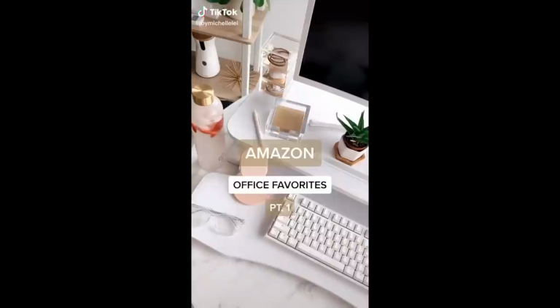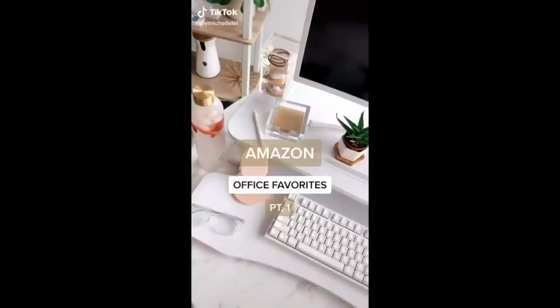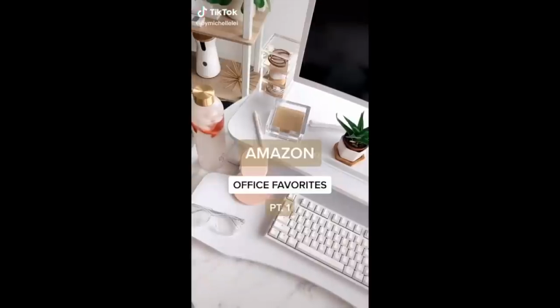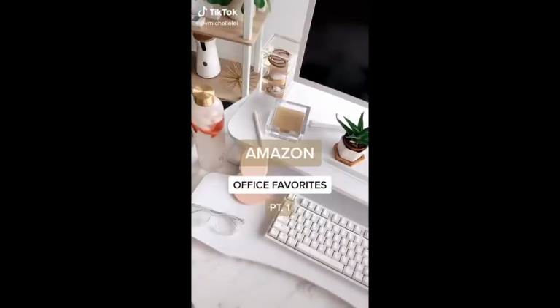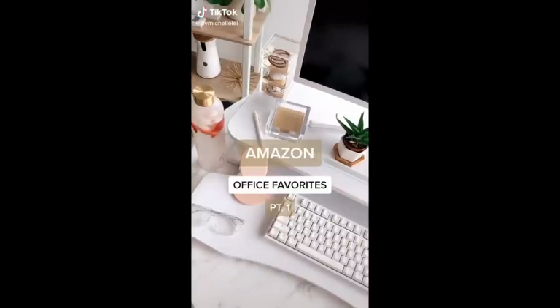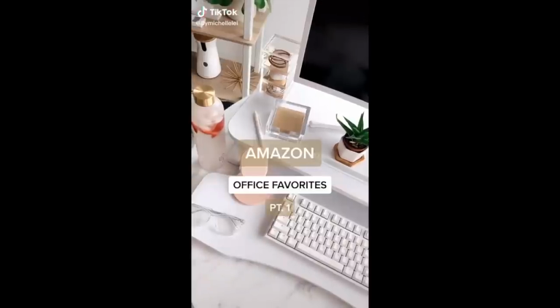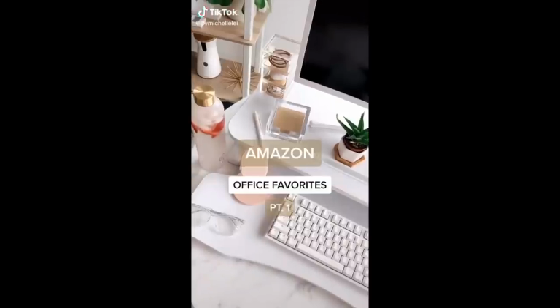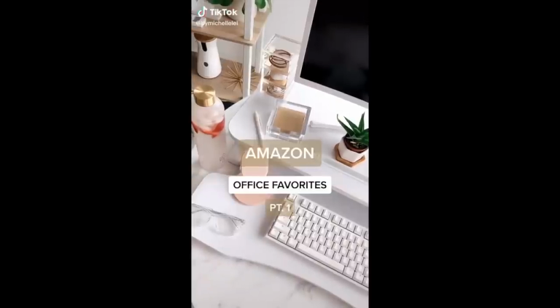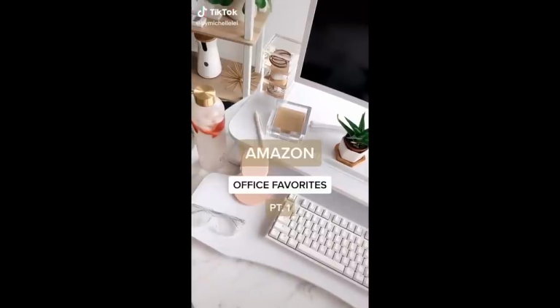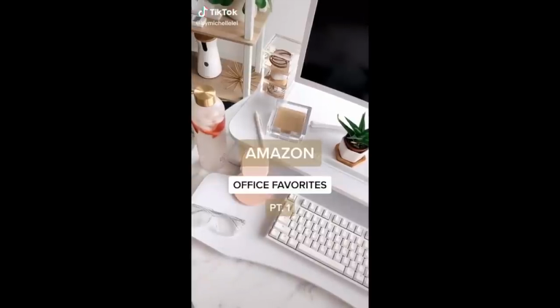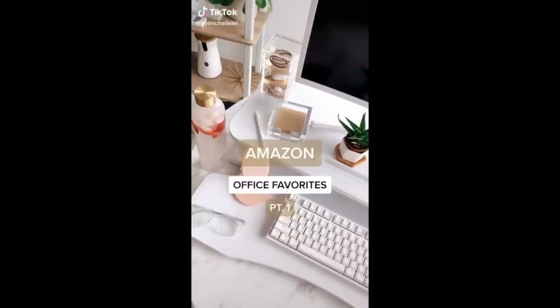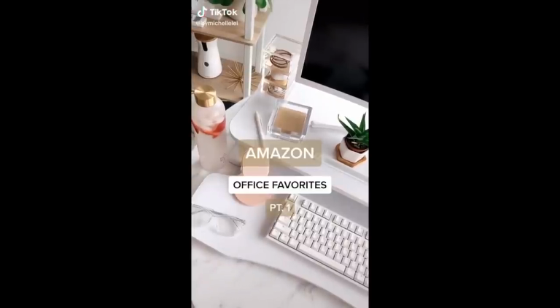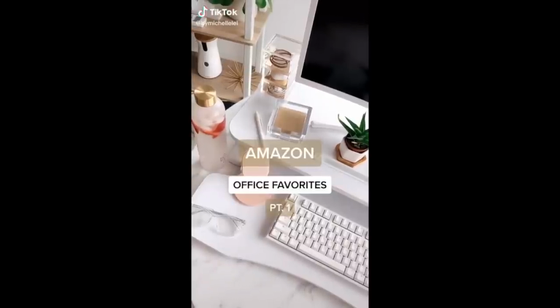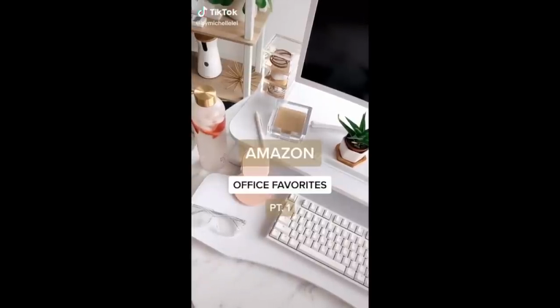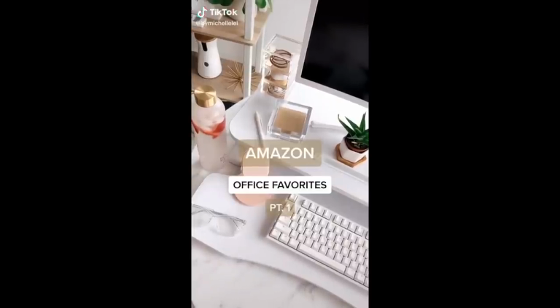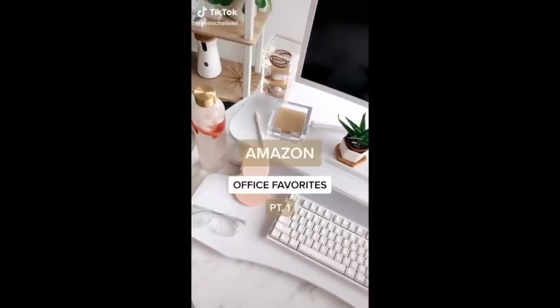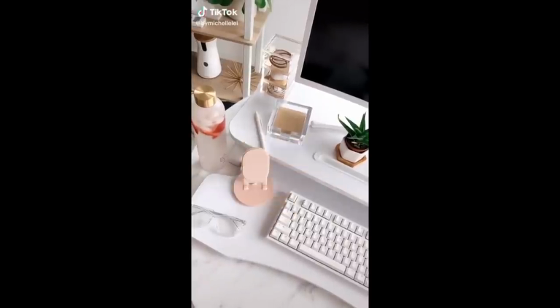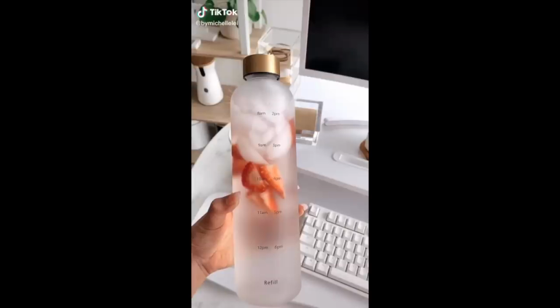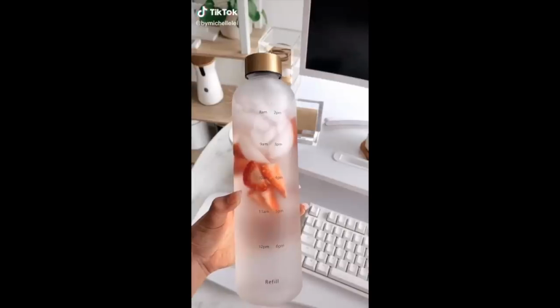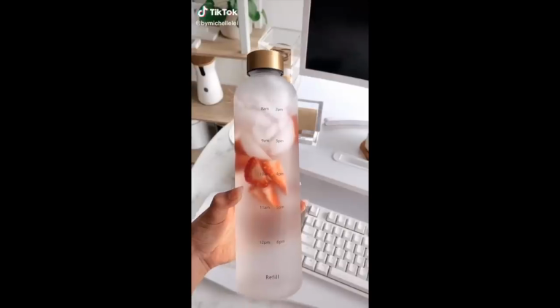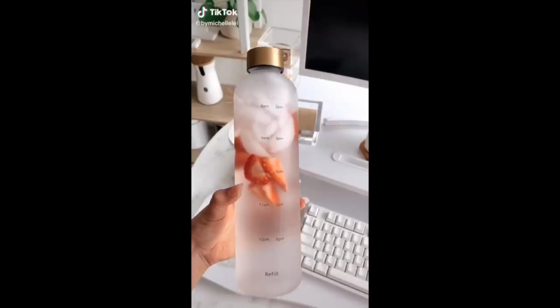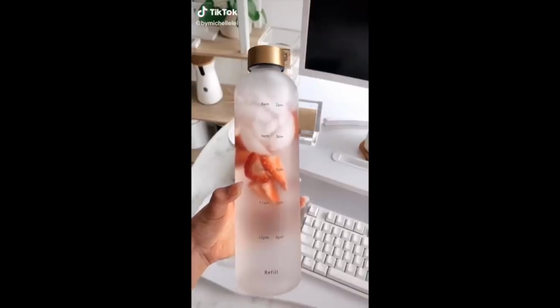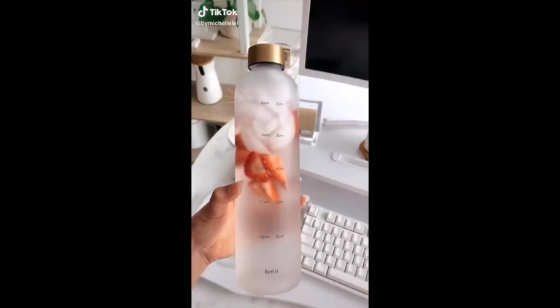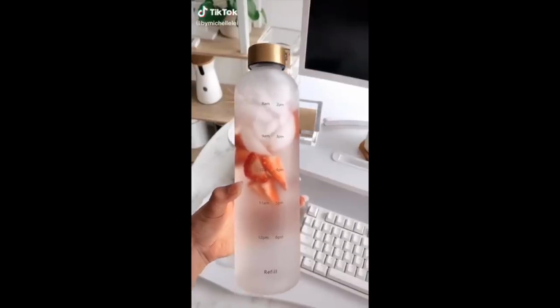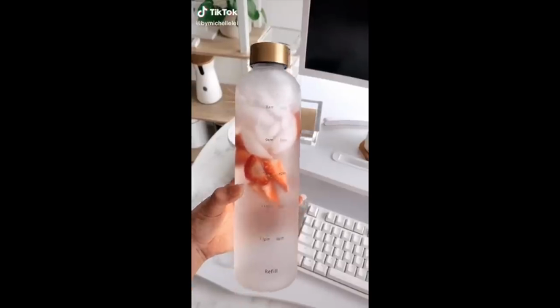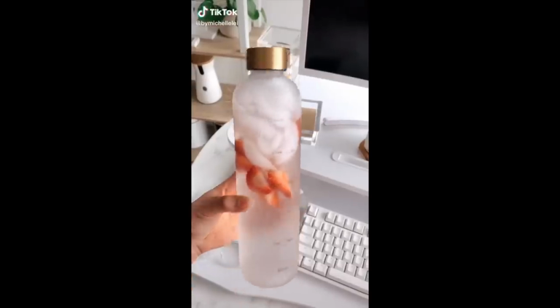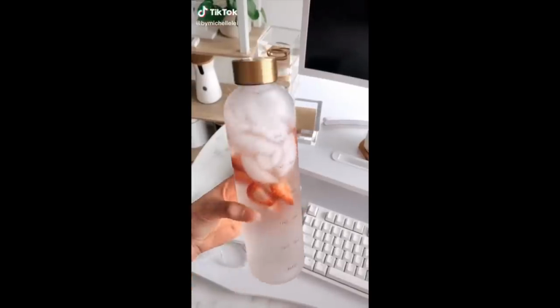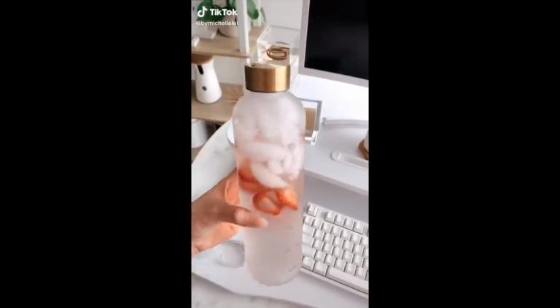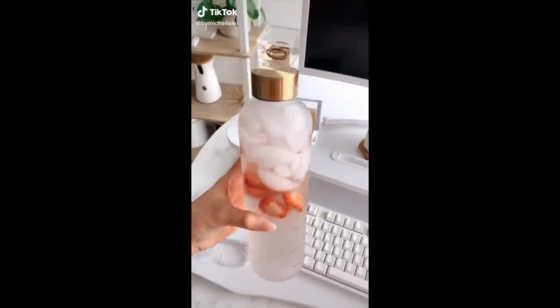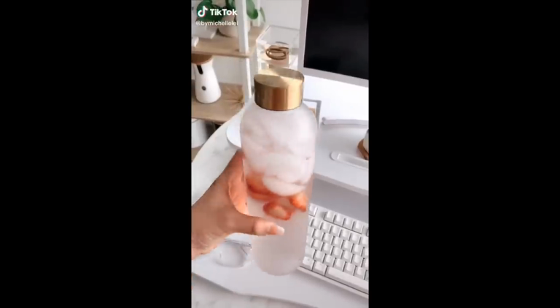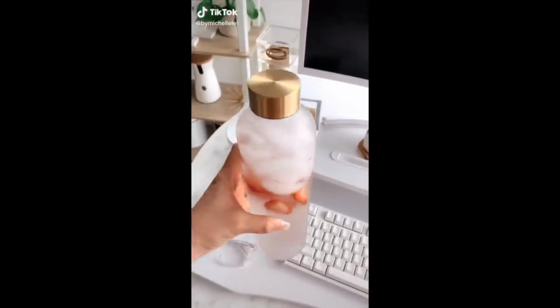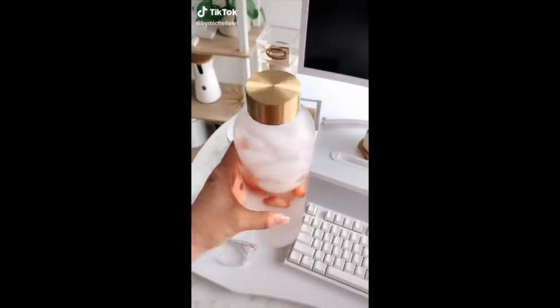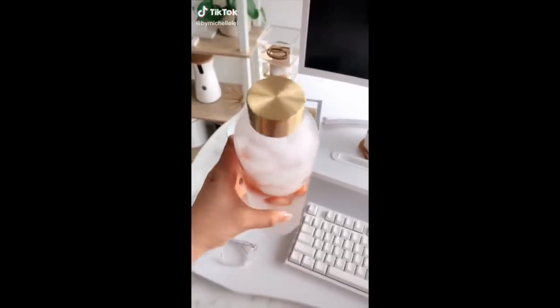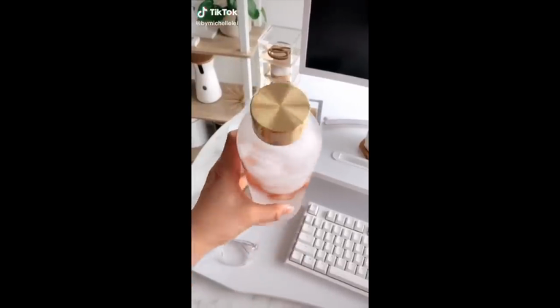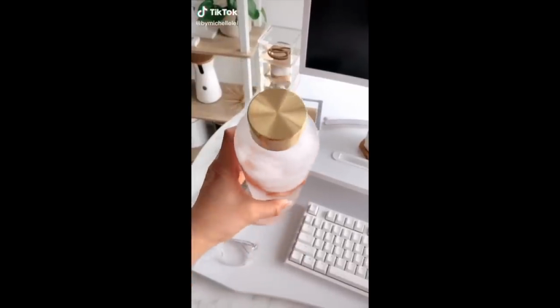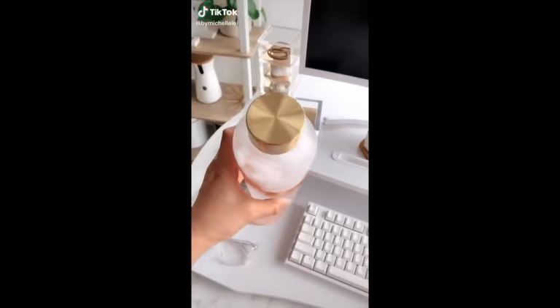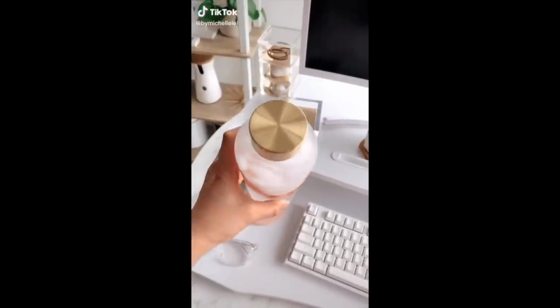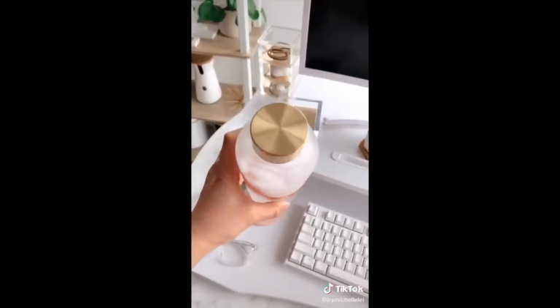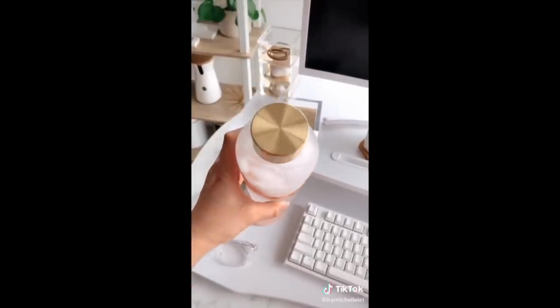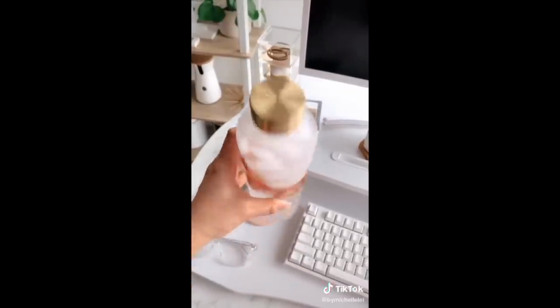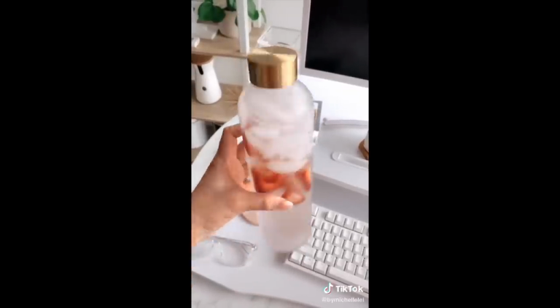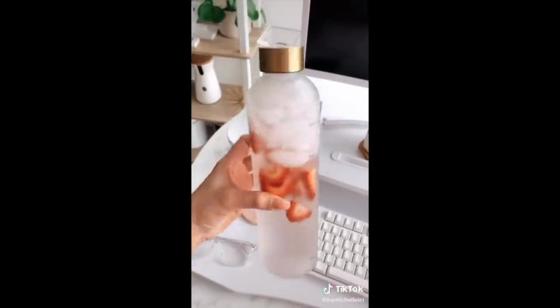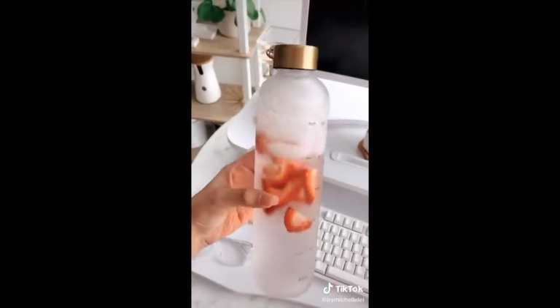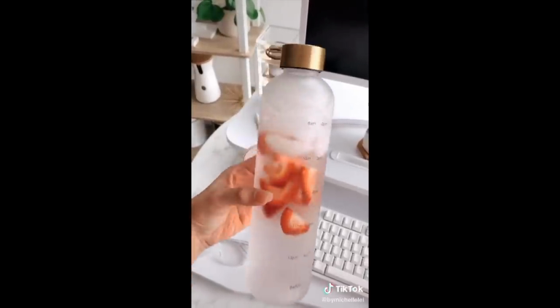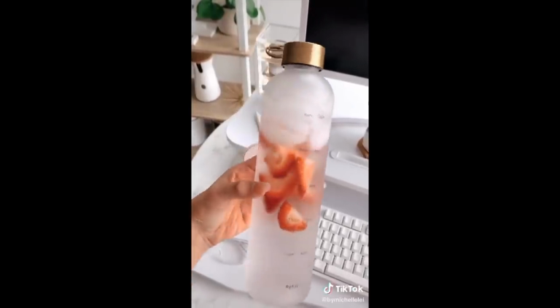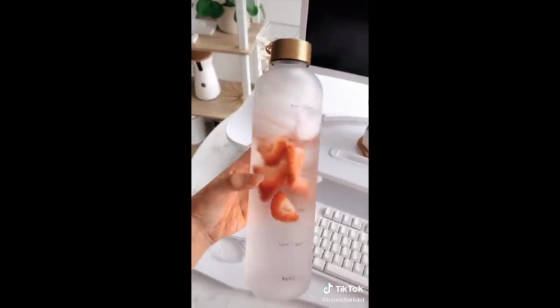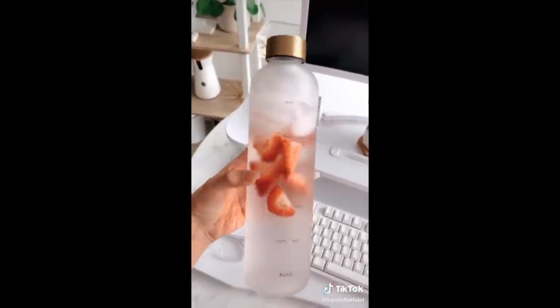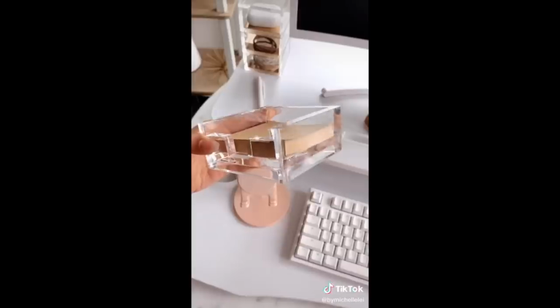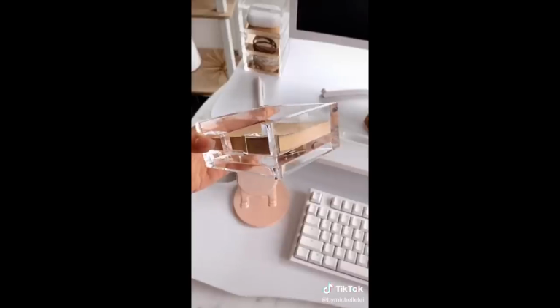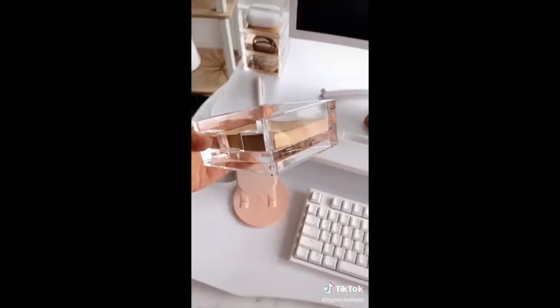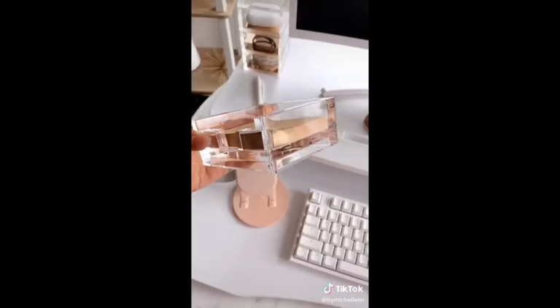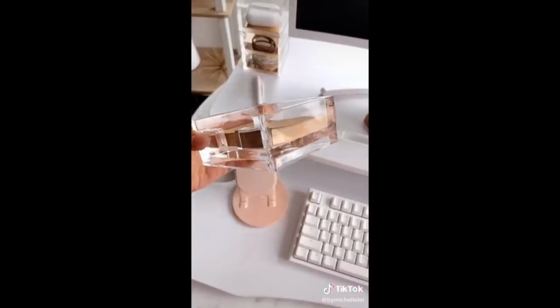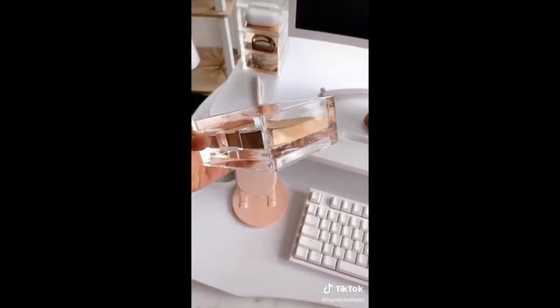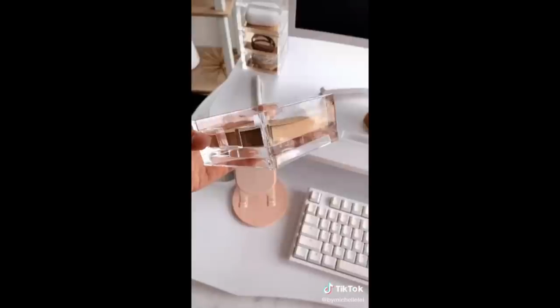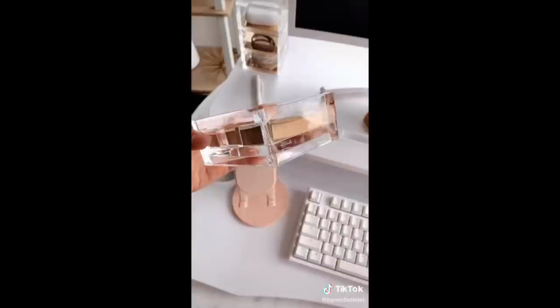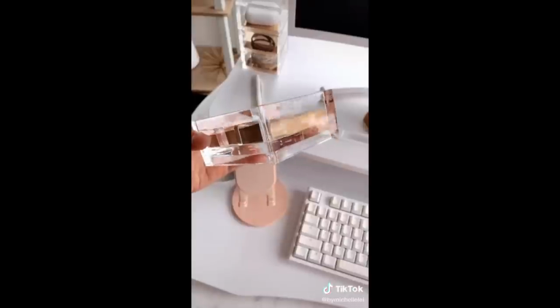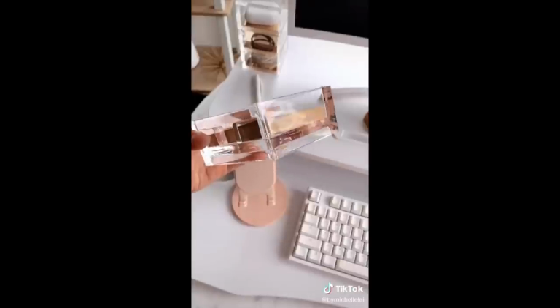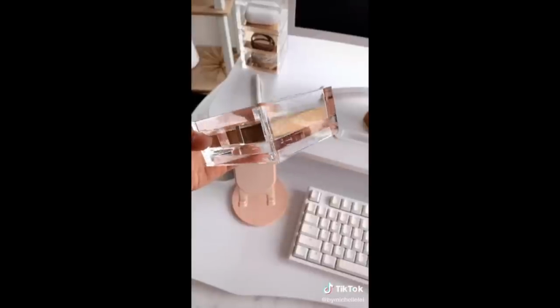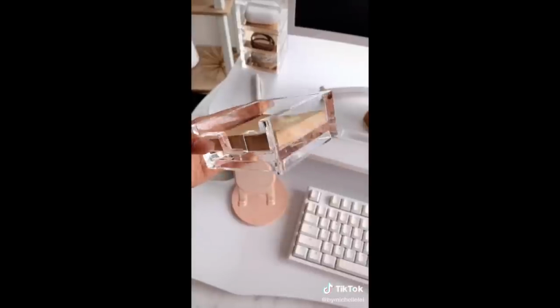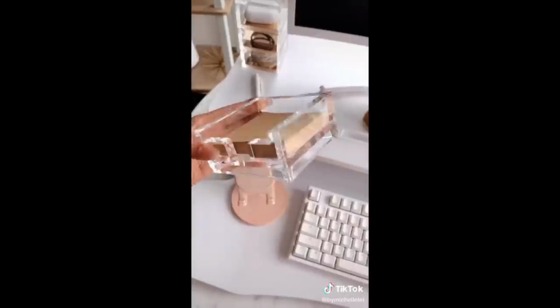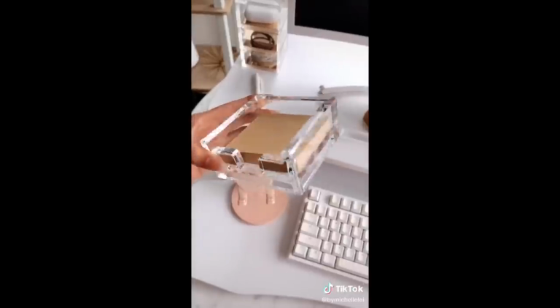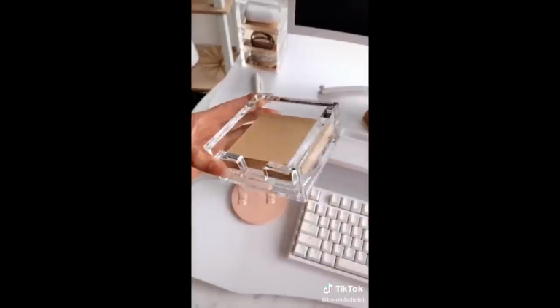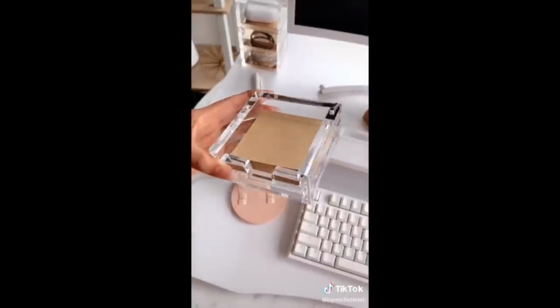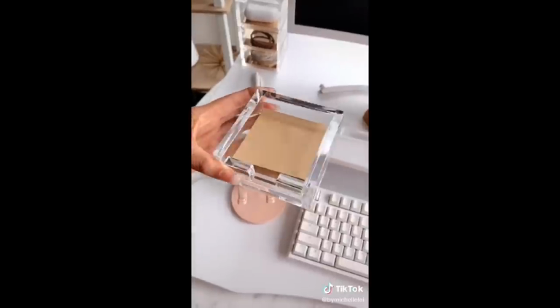Amazon Office Favorites Part 1. This water bottle with time markers — this is so cute, and I love the gold cap. This acrylic sticky note holder.